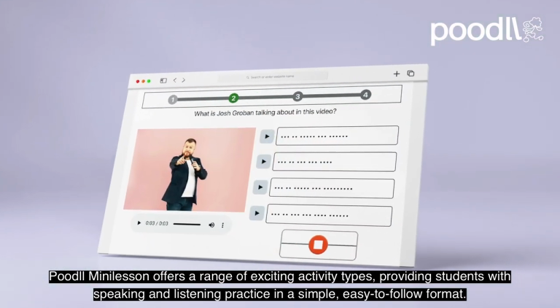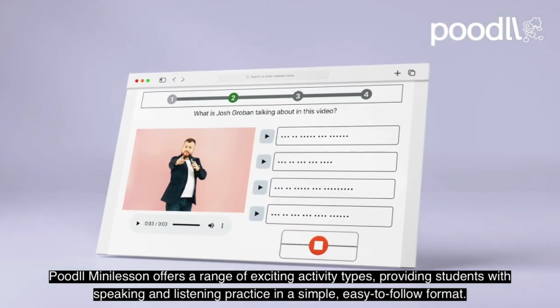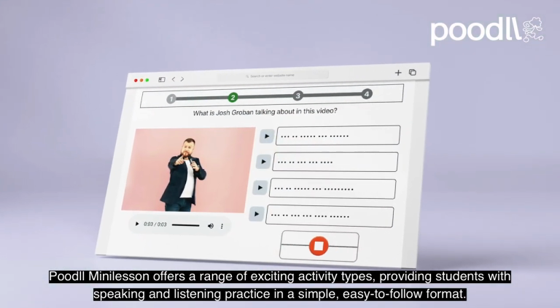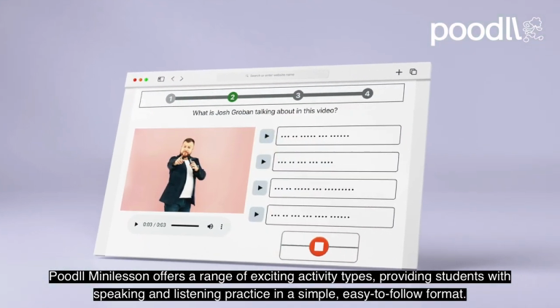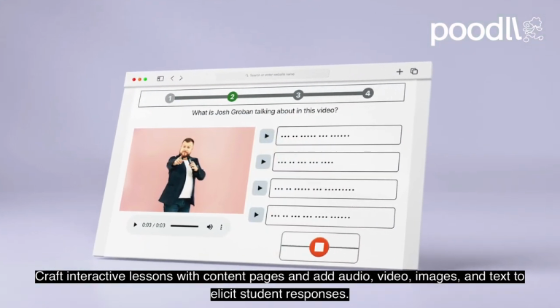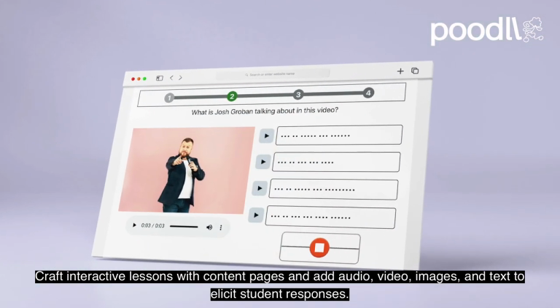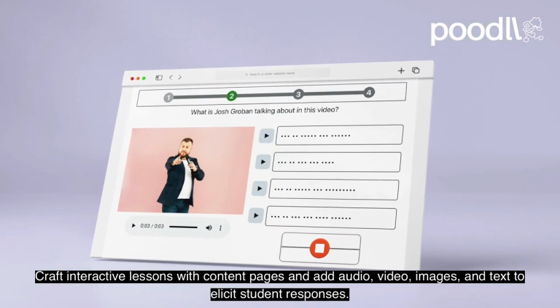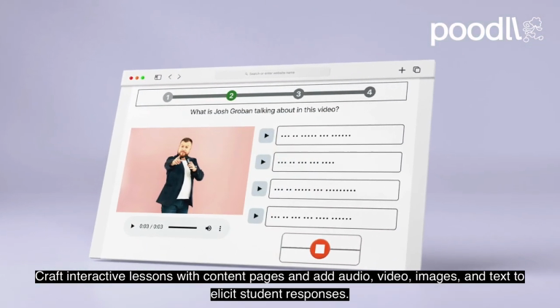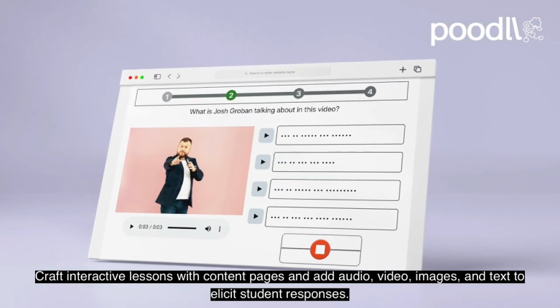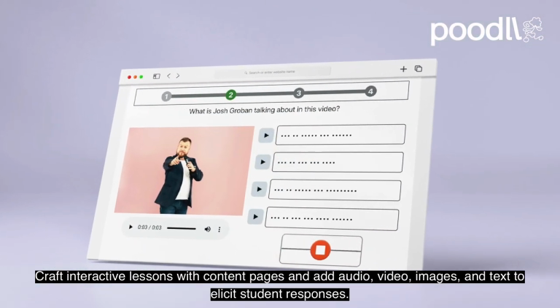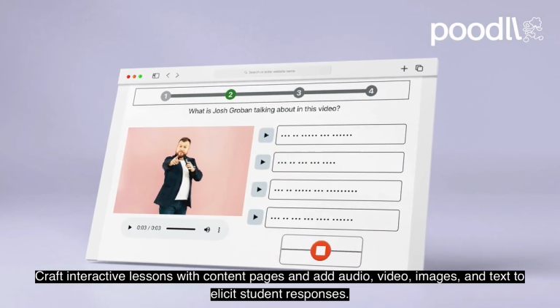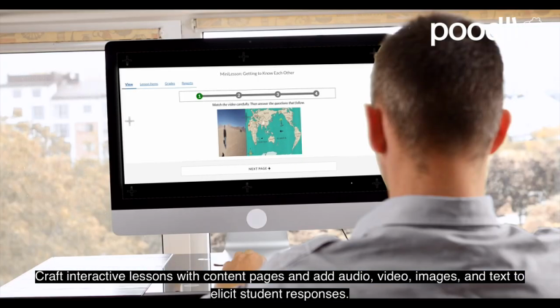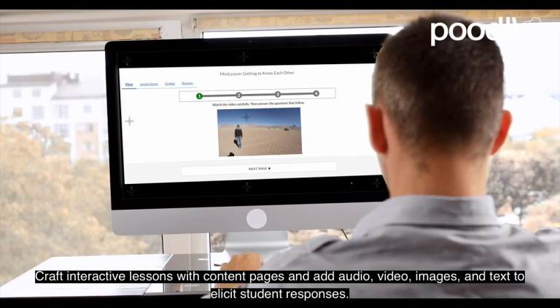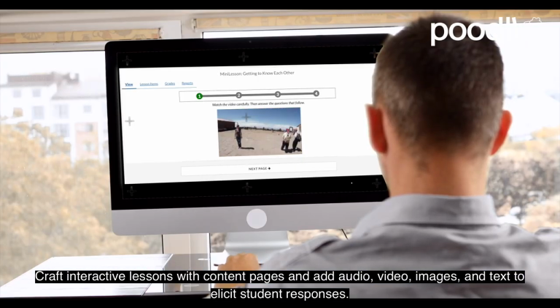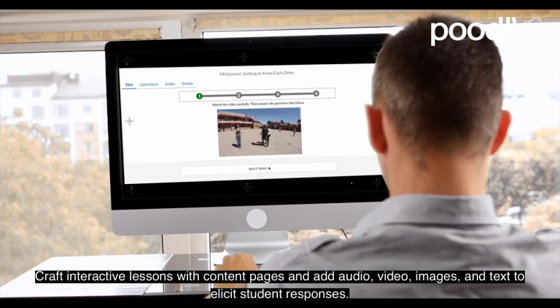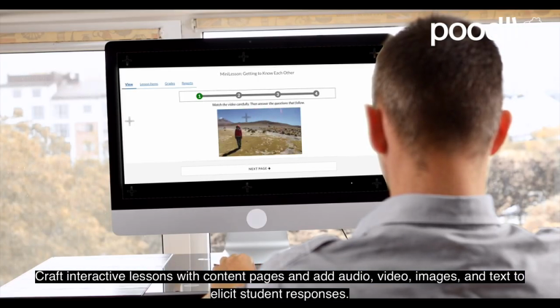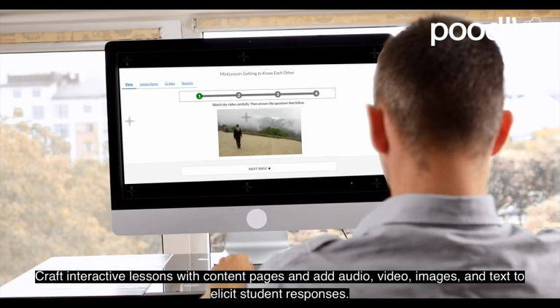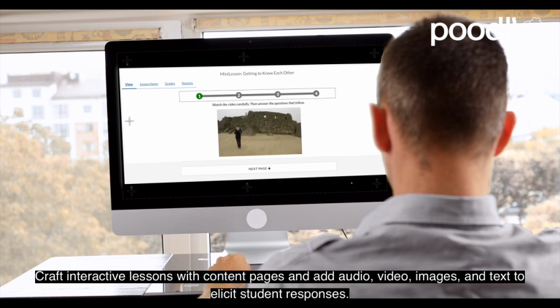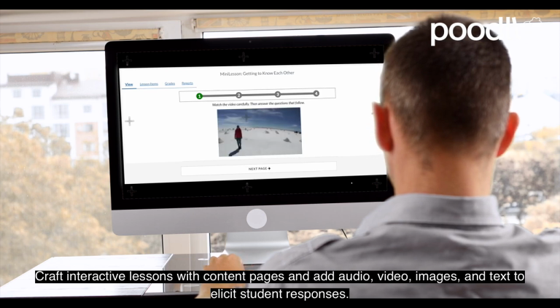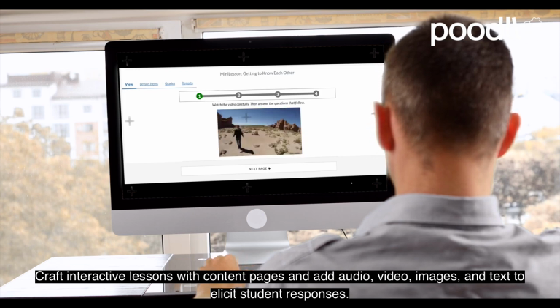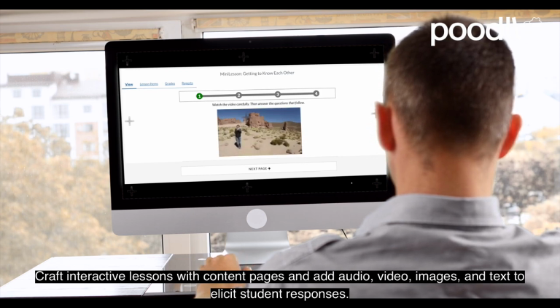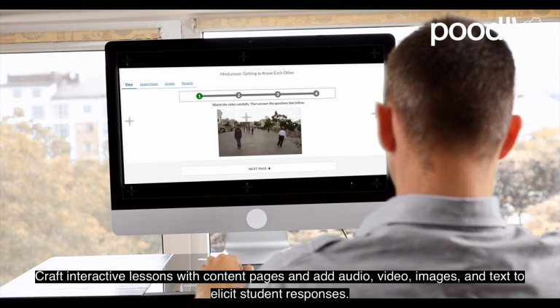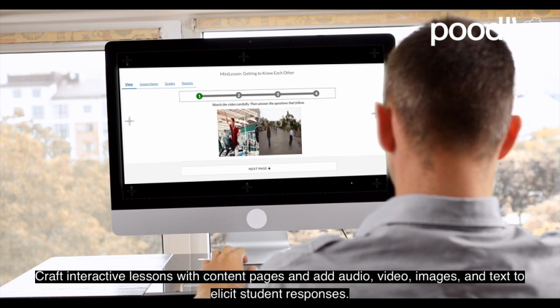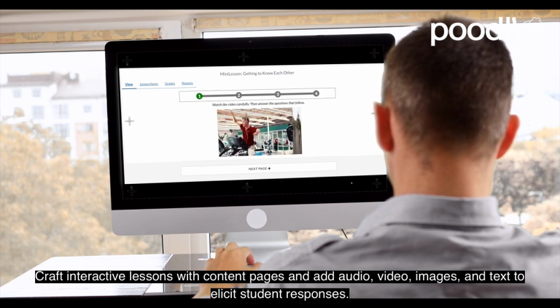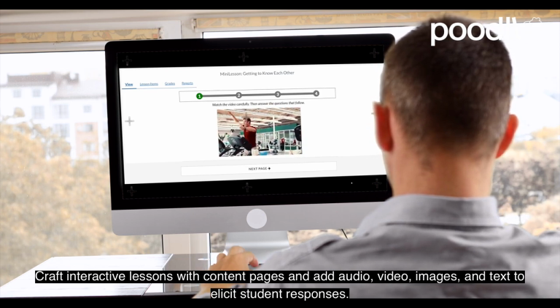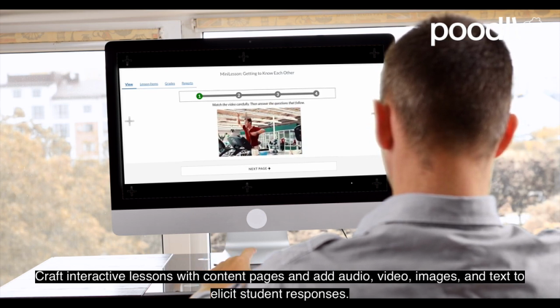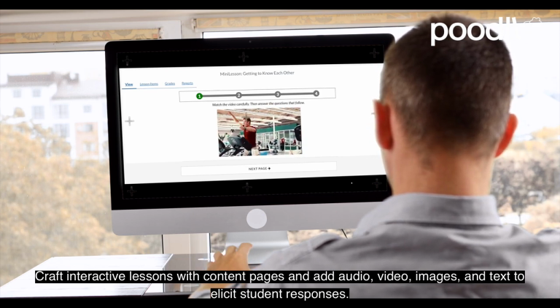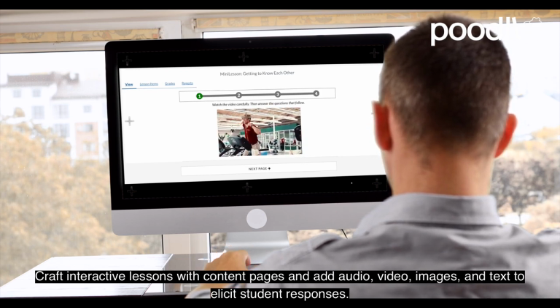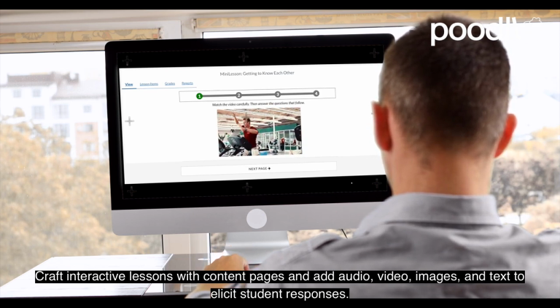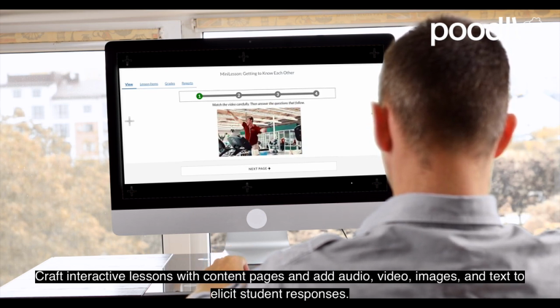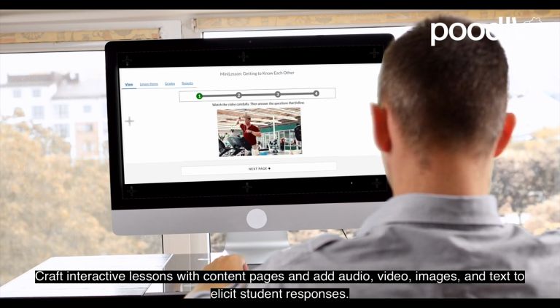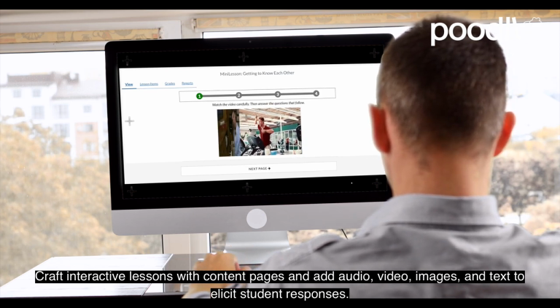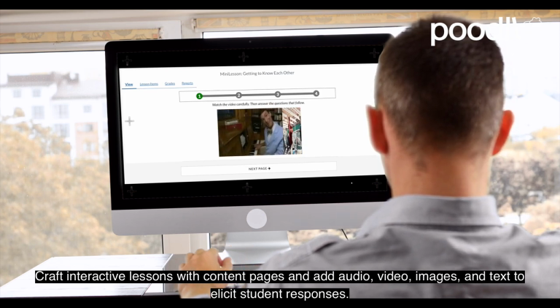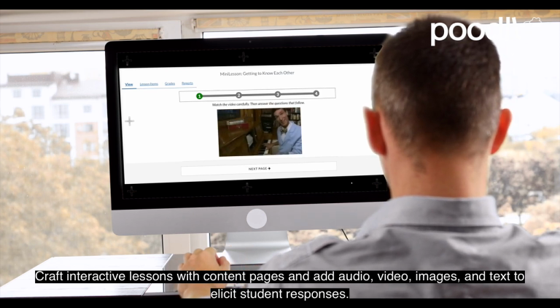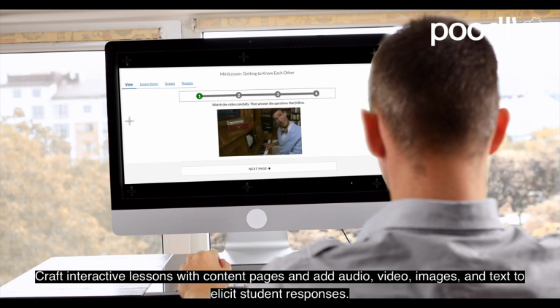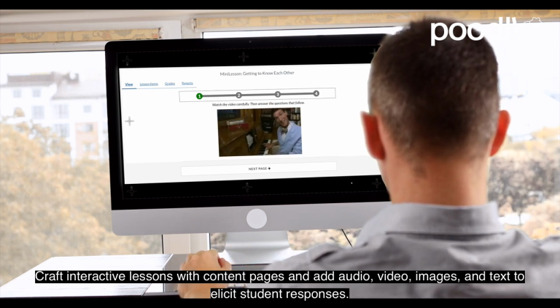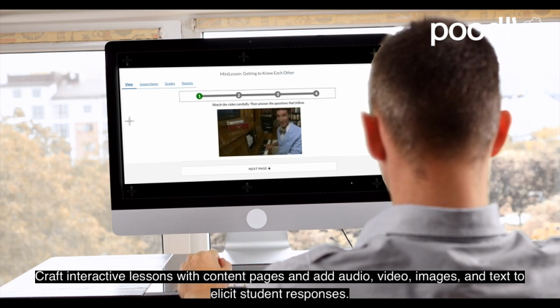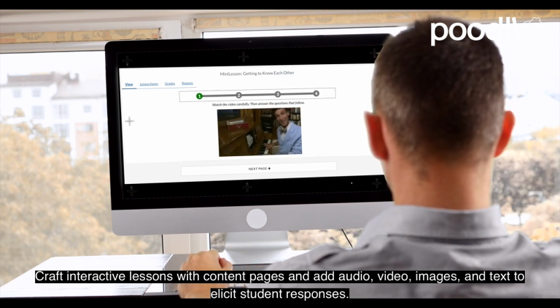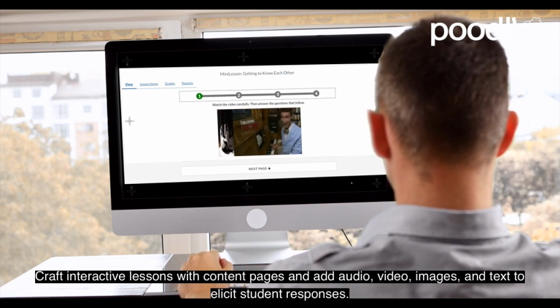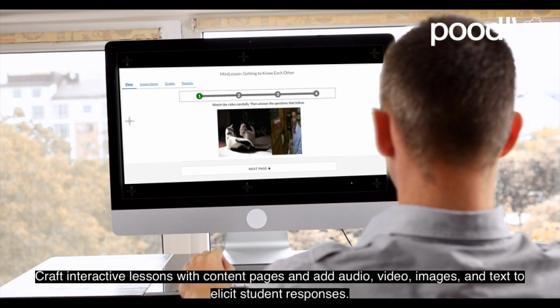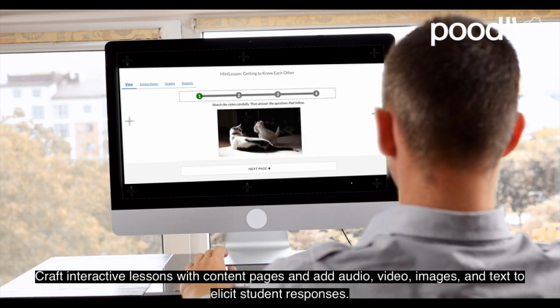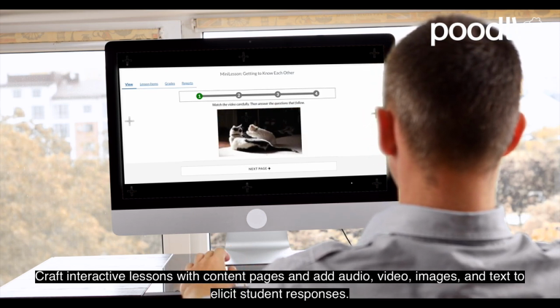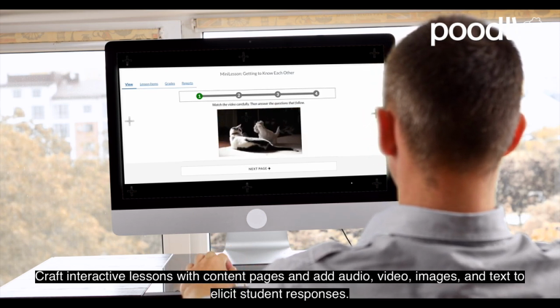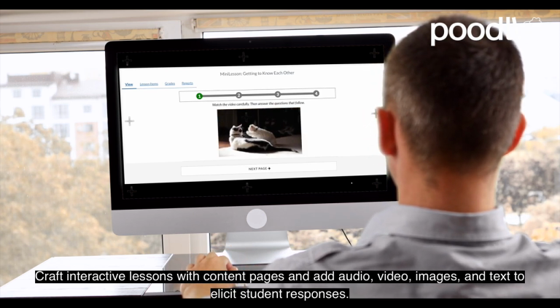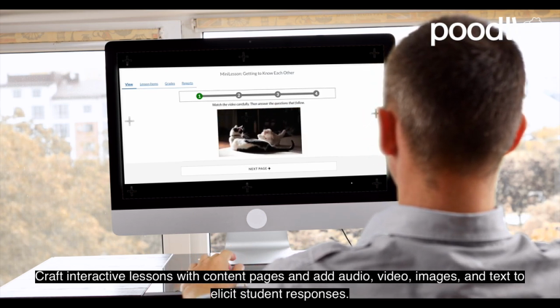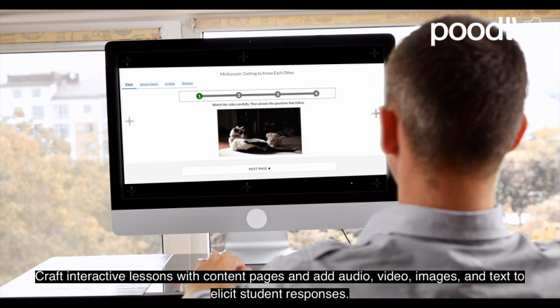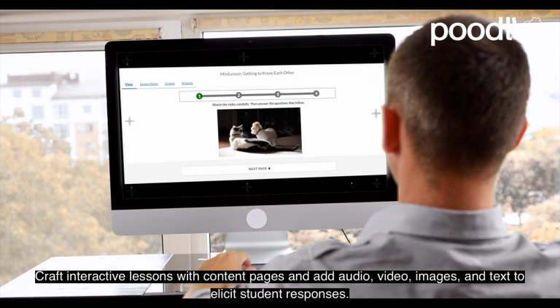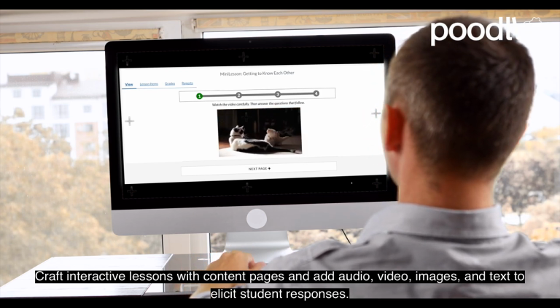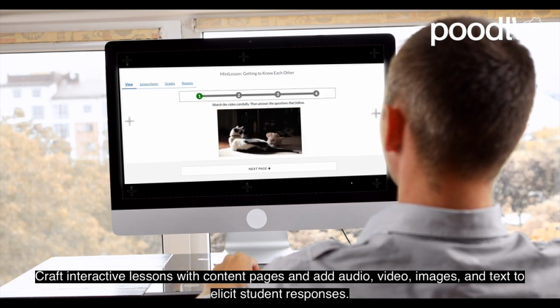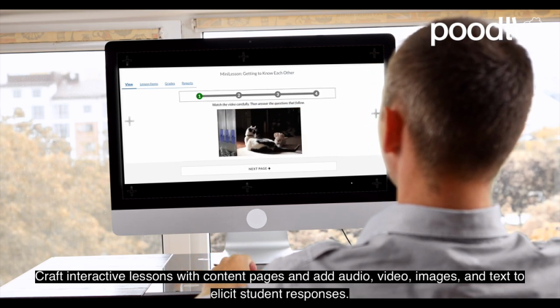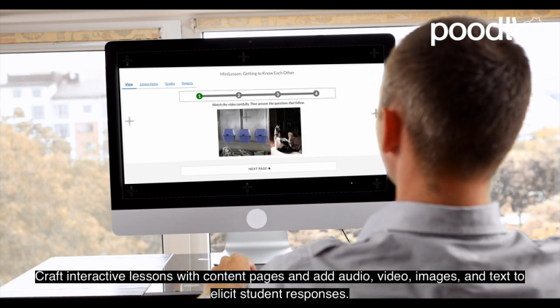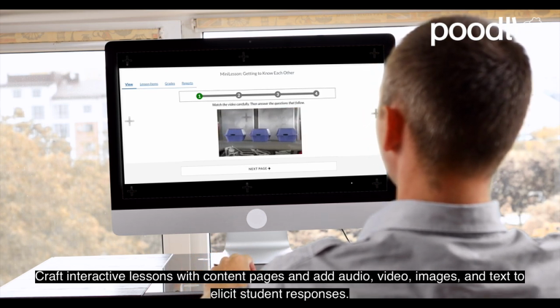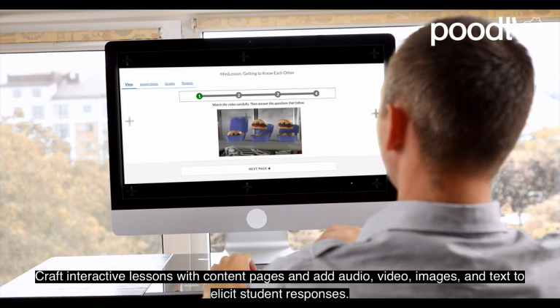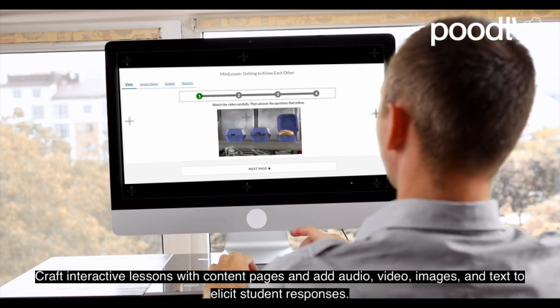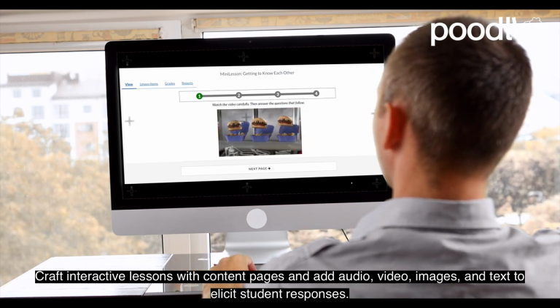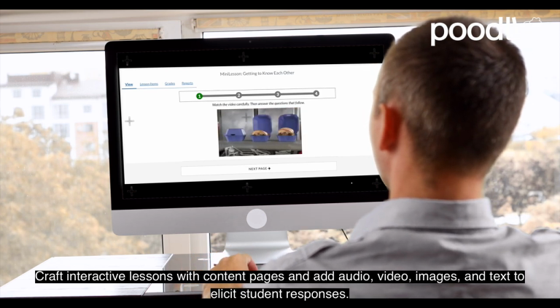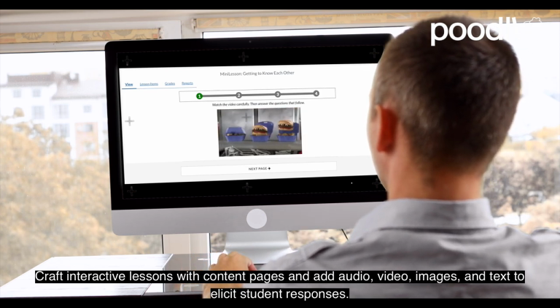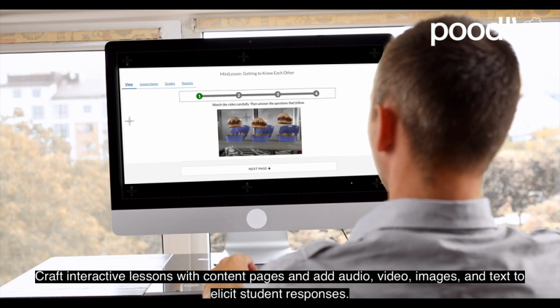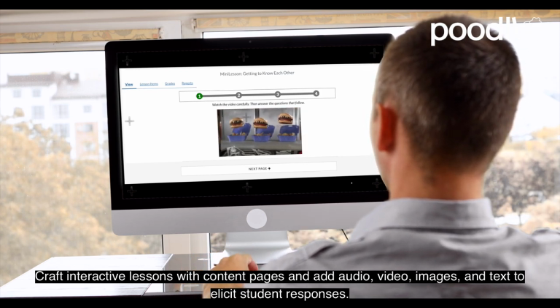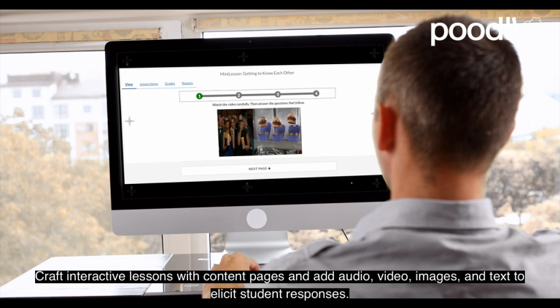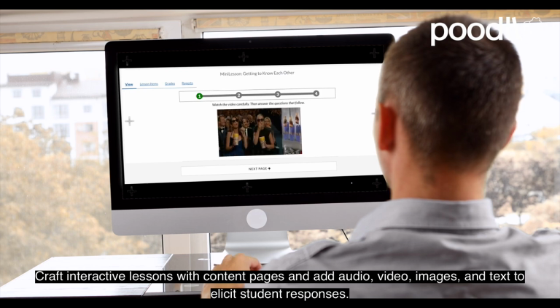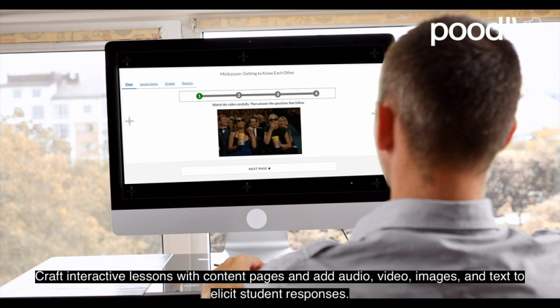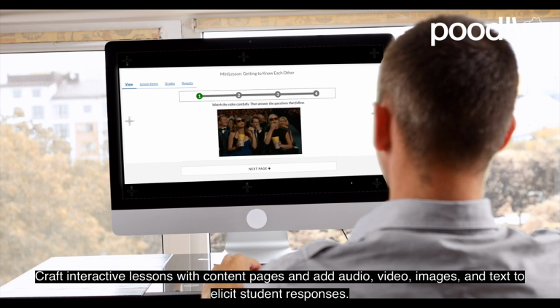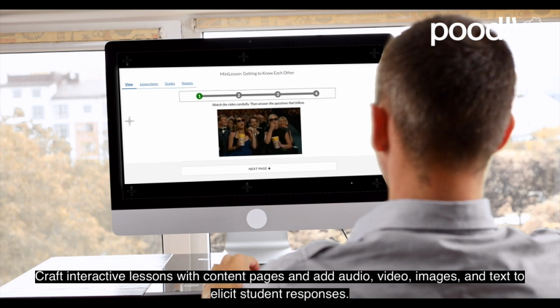Craft interactive lessons with content pages and add audio, video, images, and text to elicit student responses.